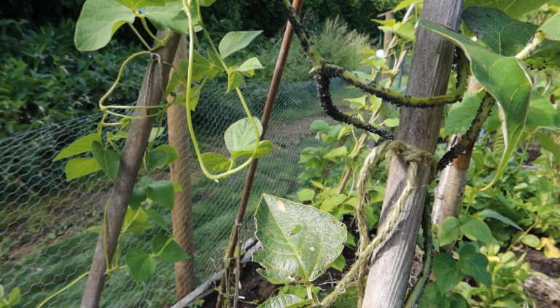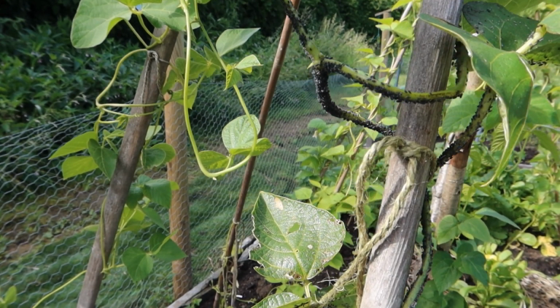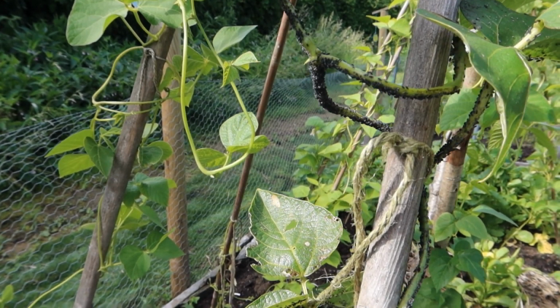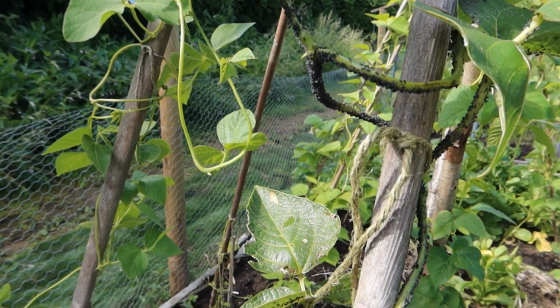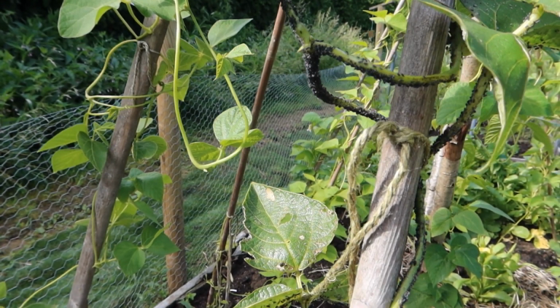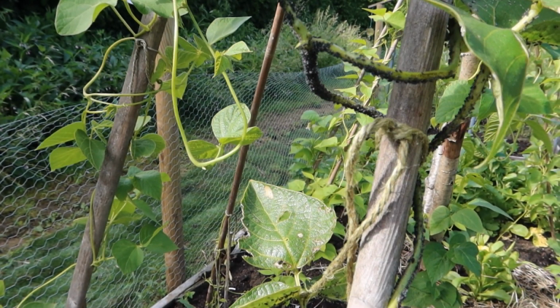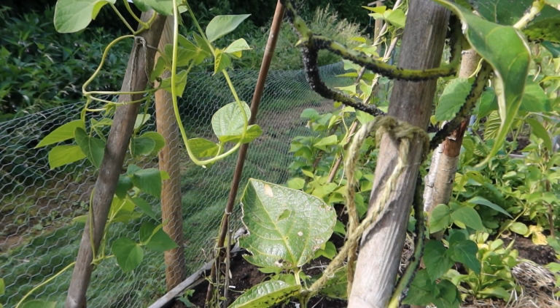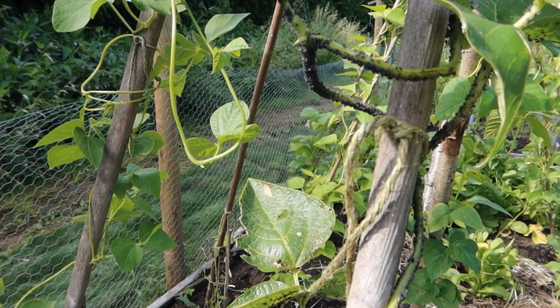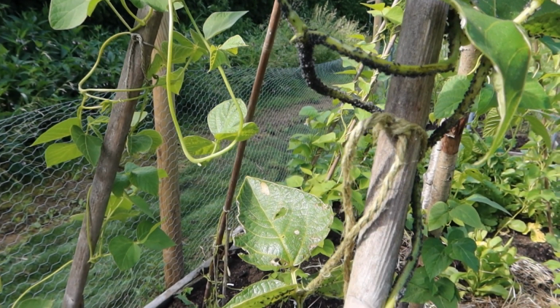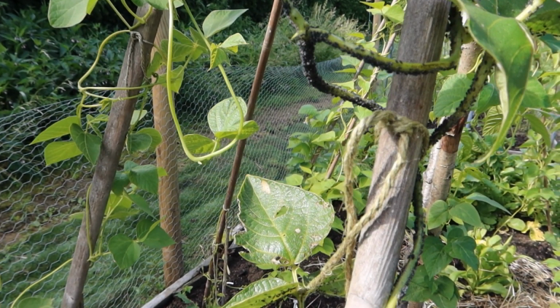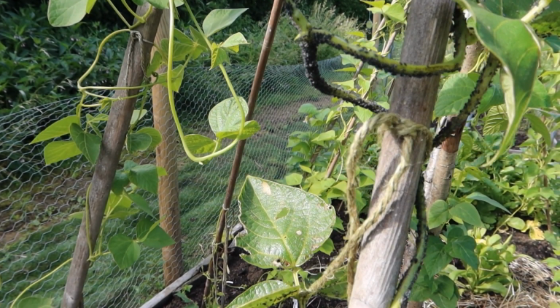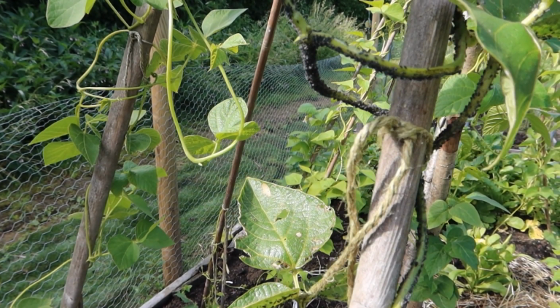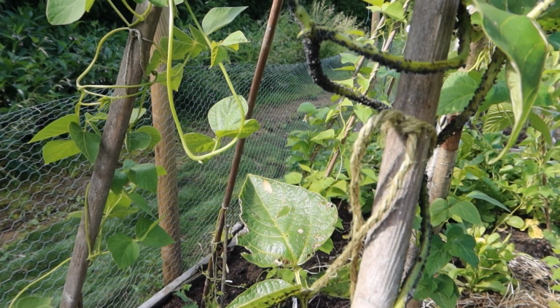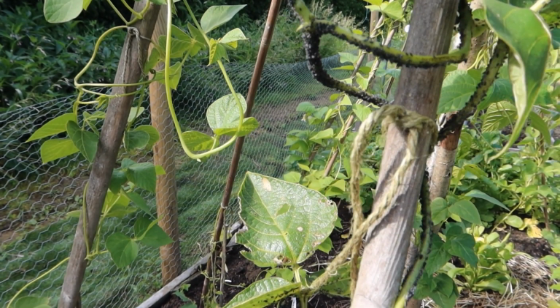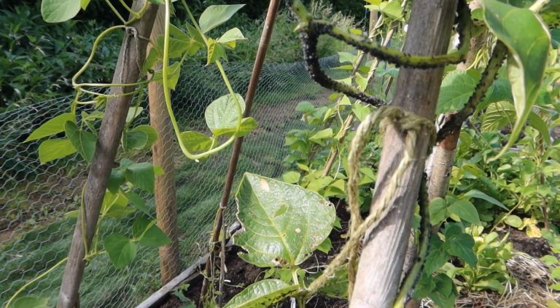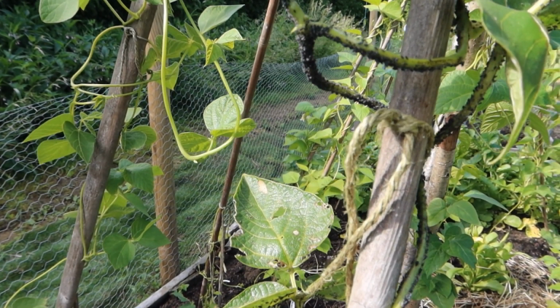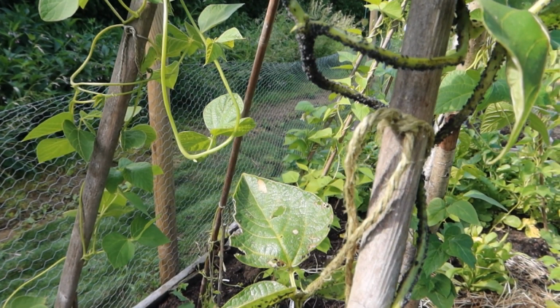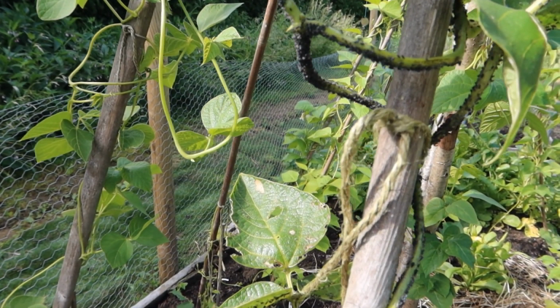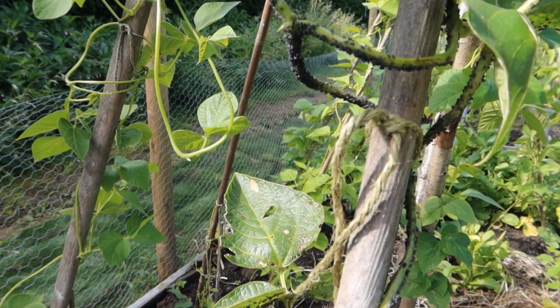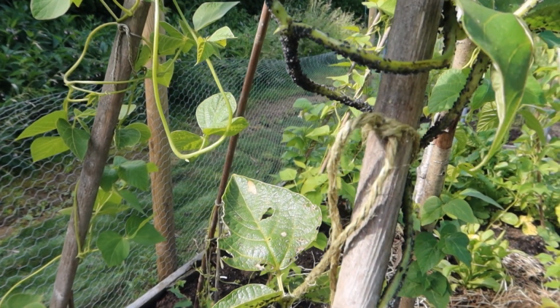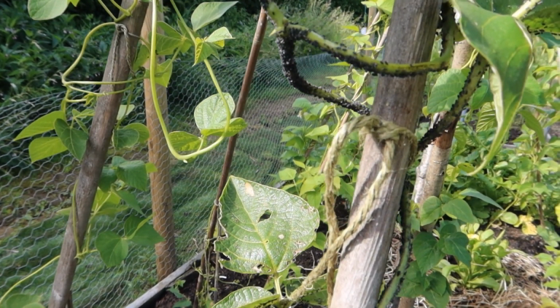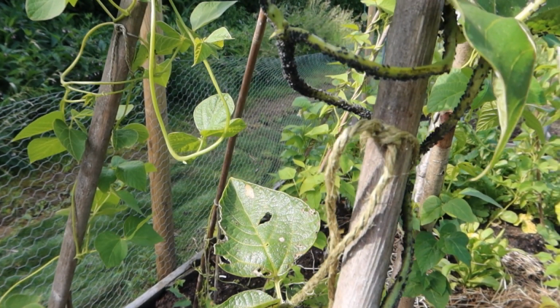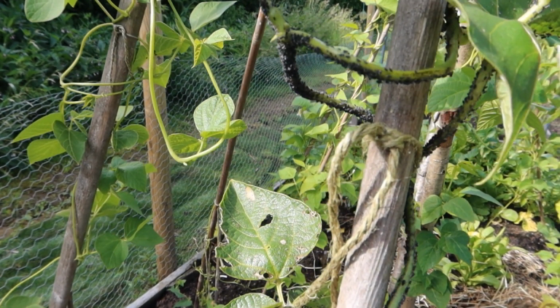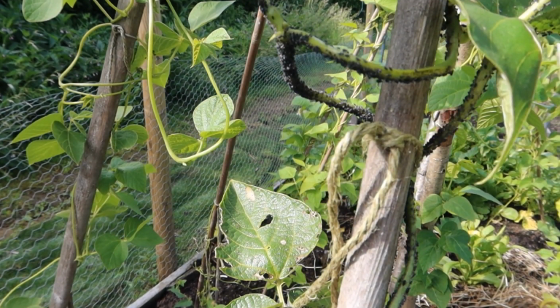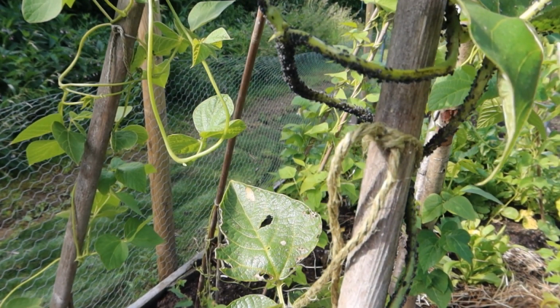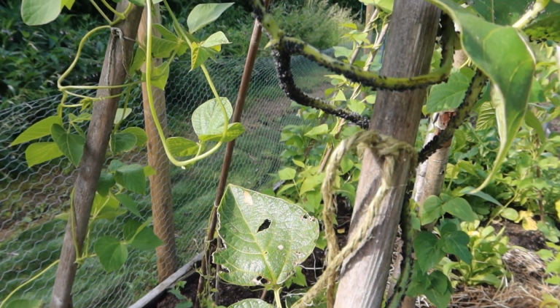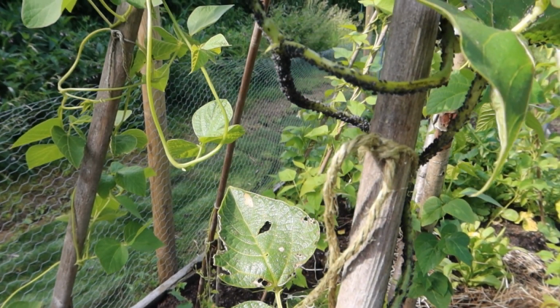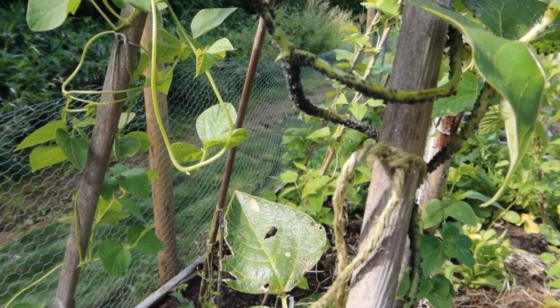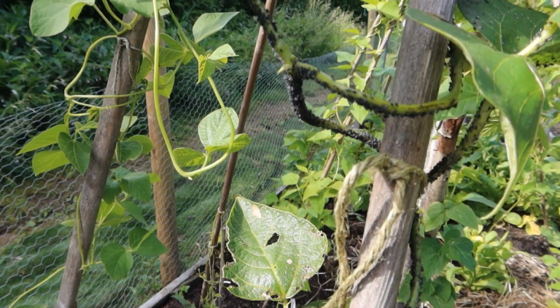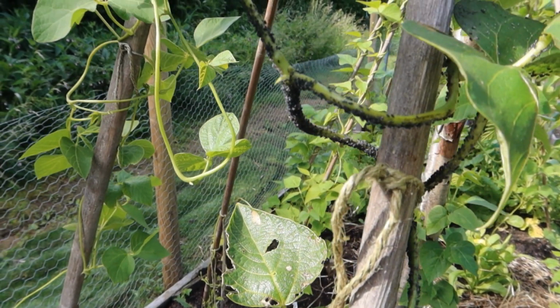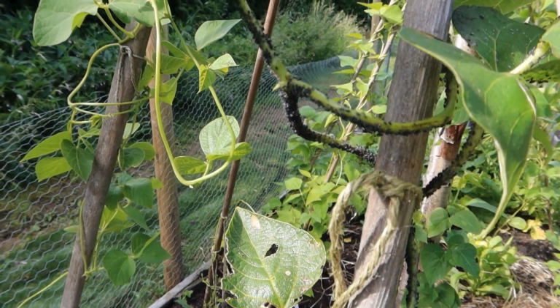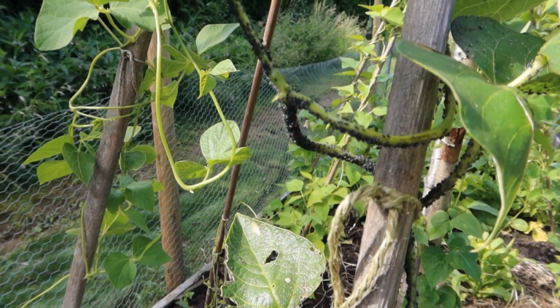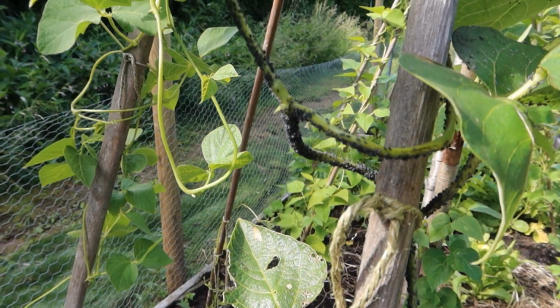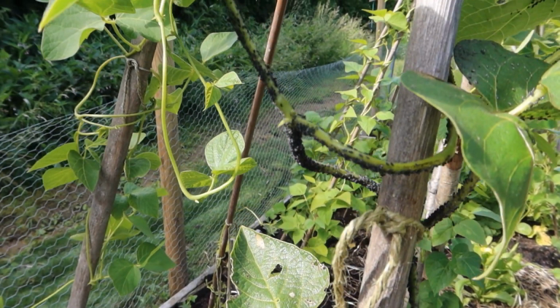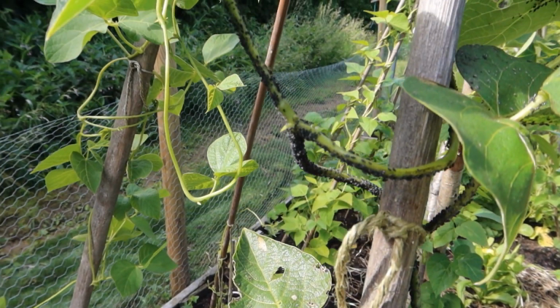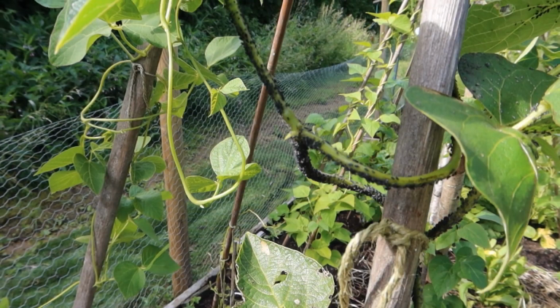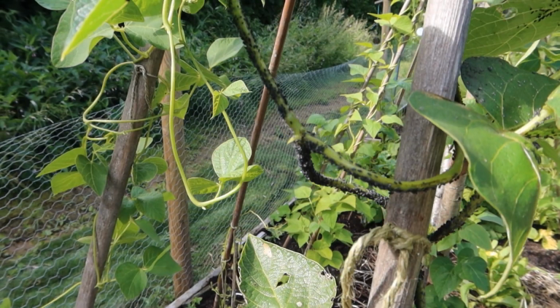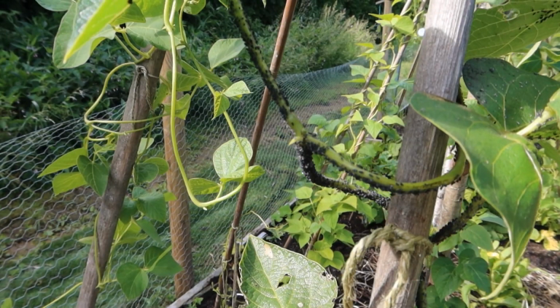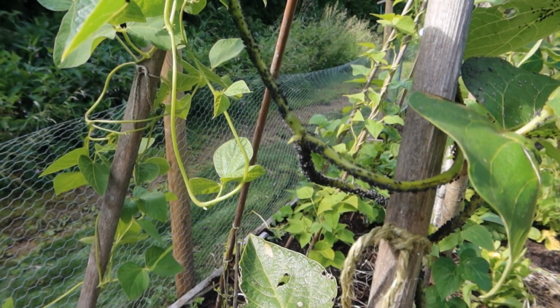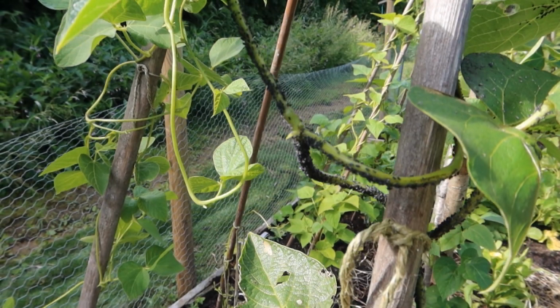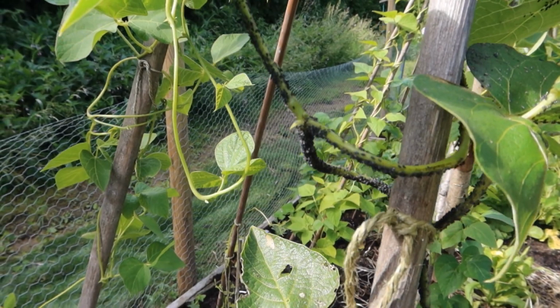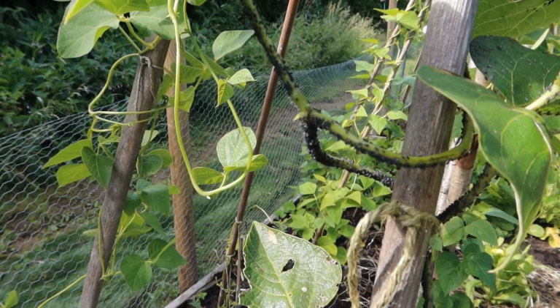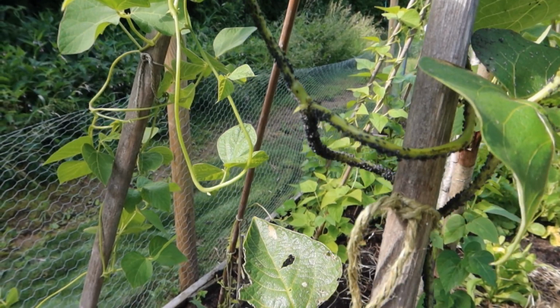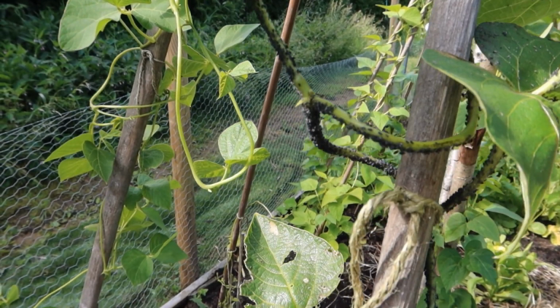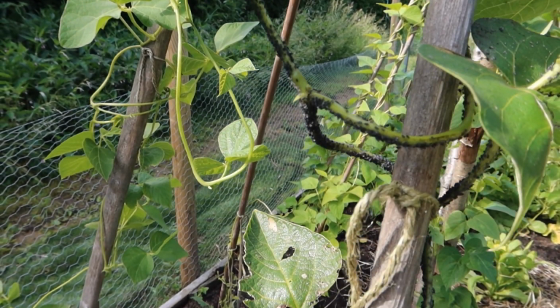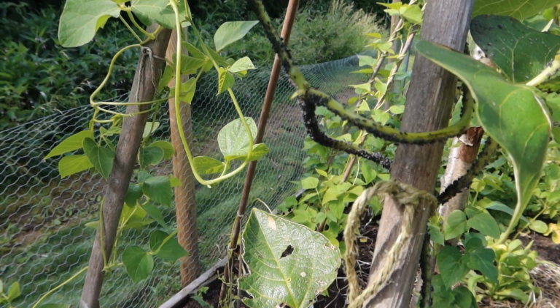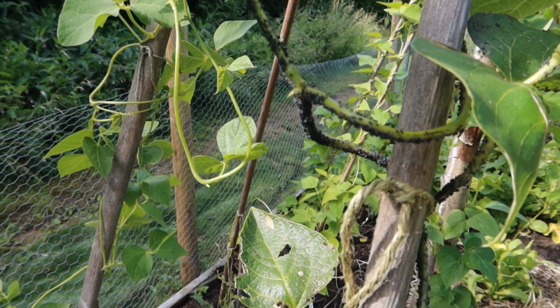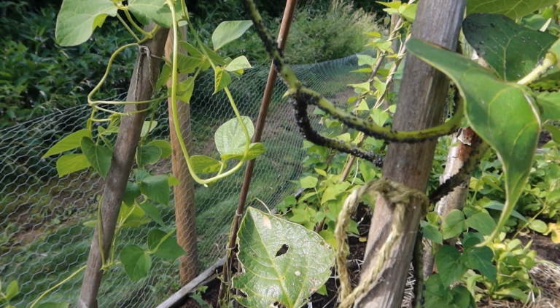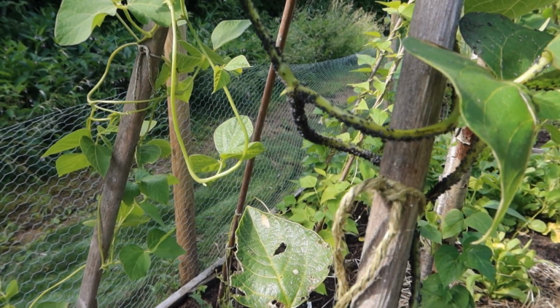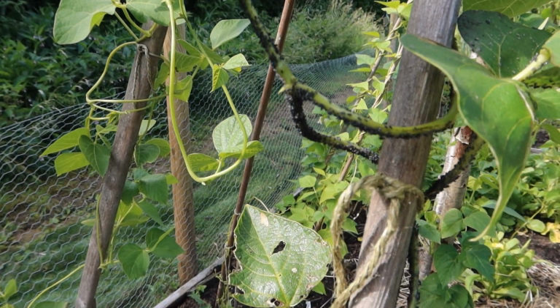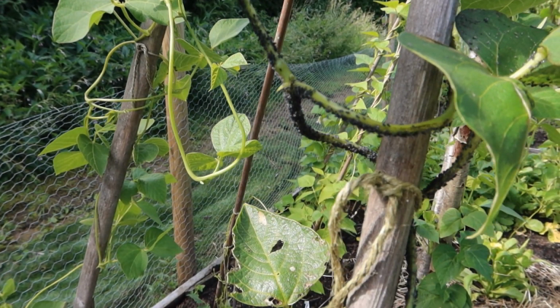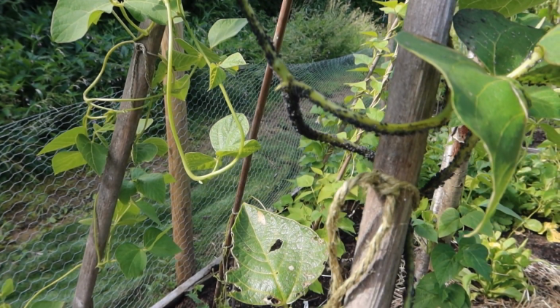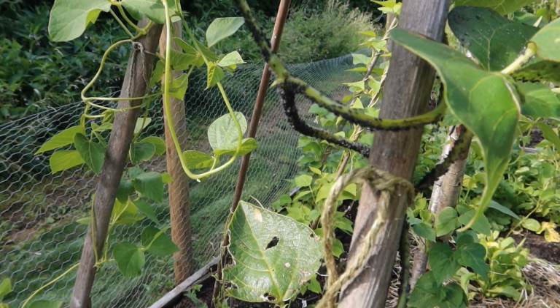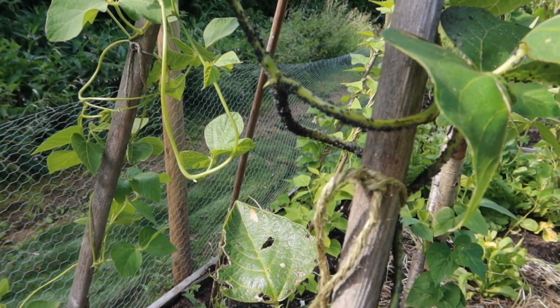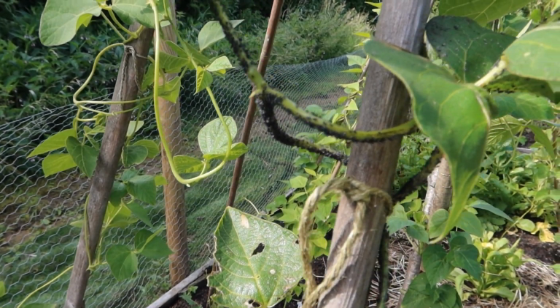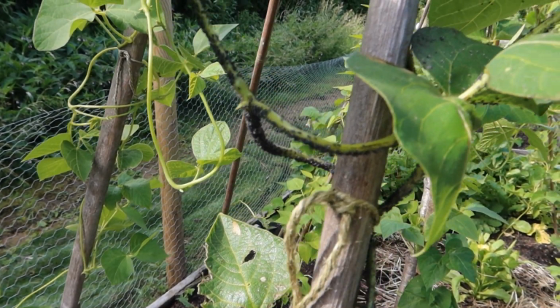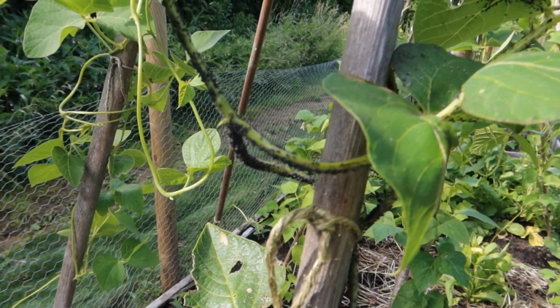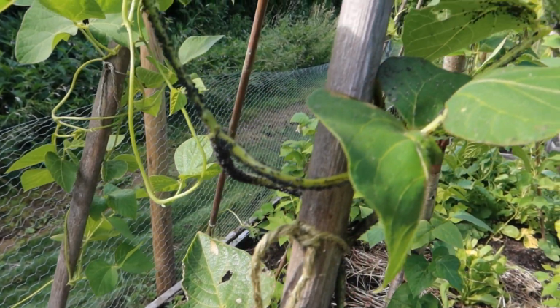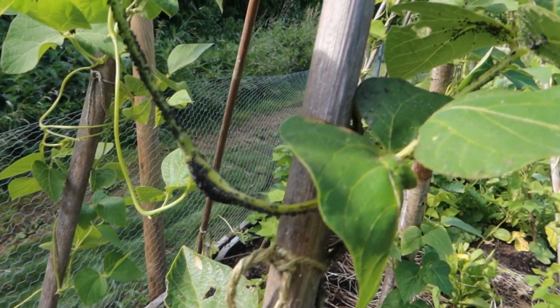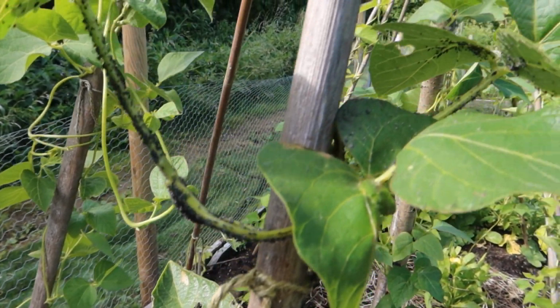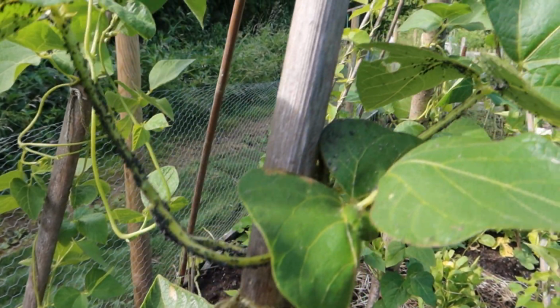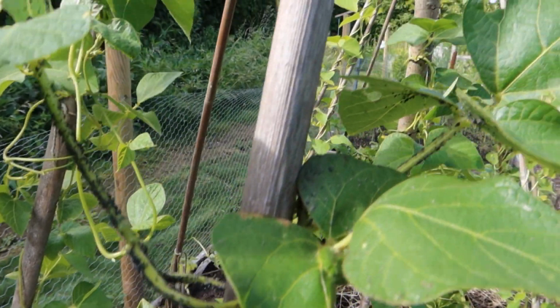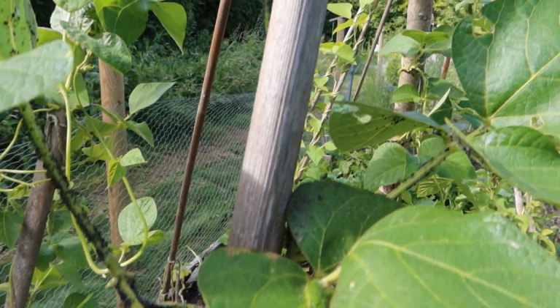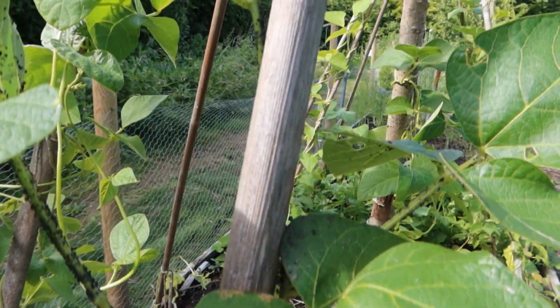It's difficult to film such small creatures, but they're really starting to take their toll on this plant.